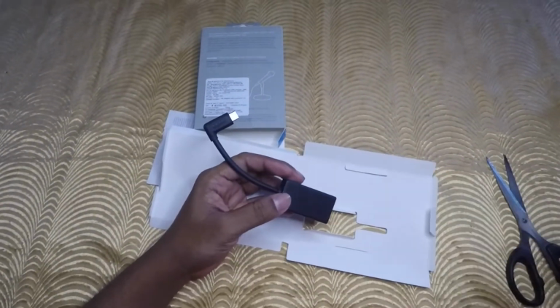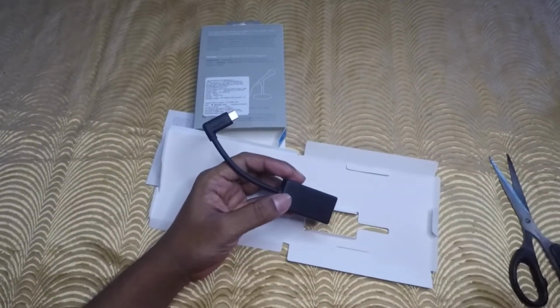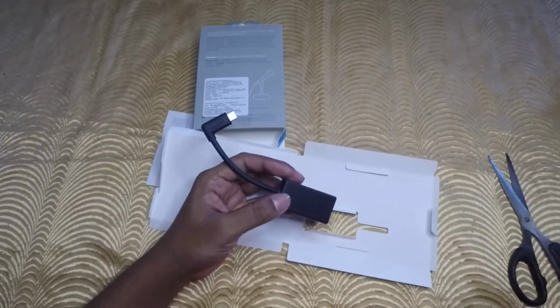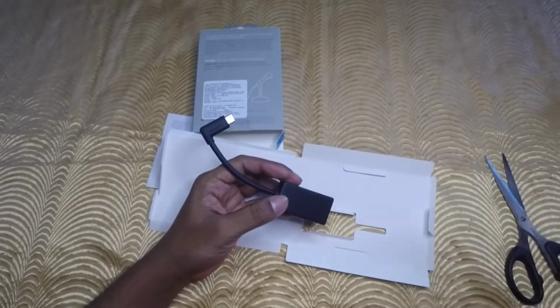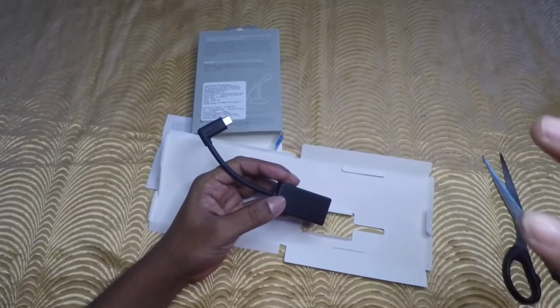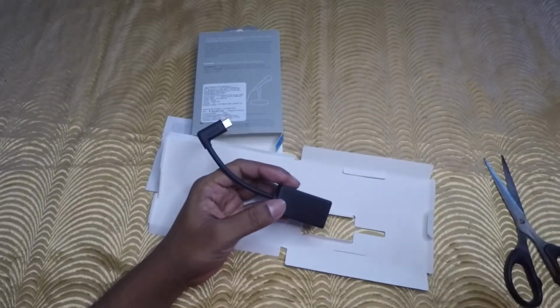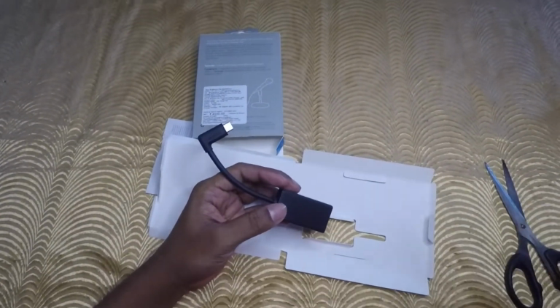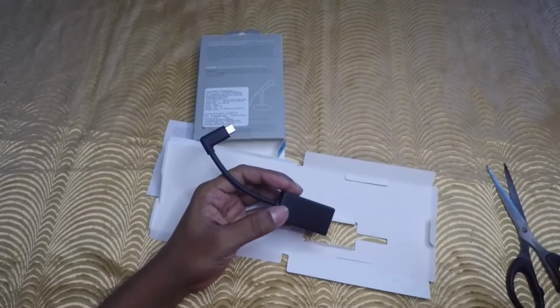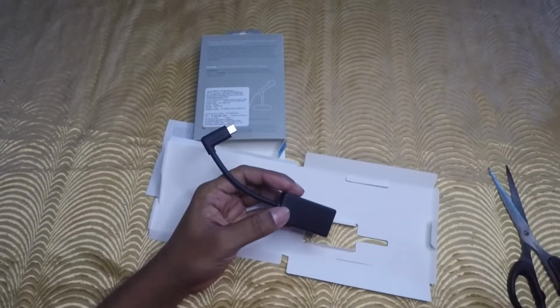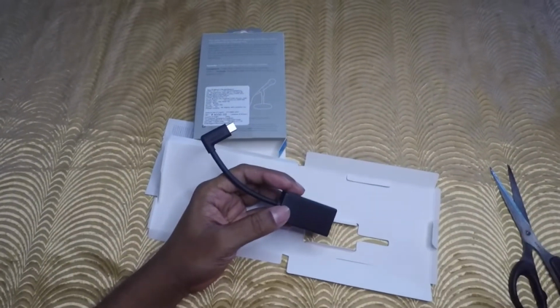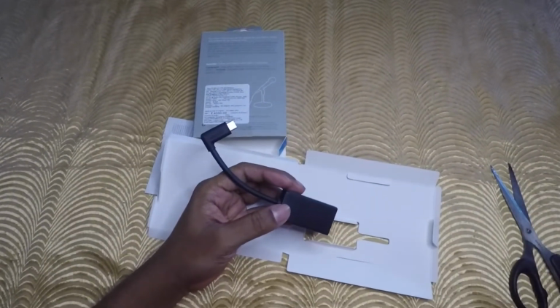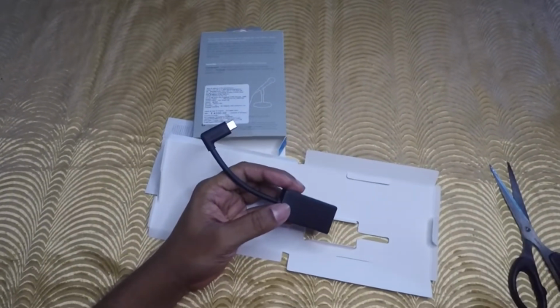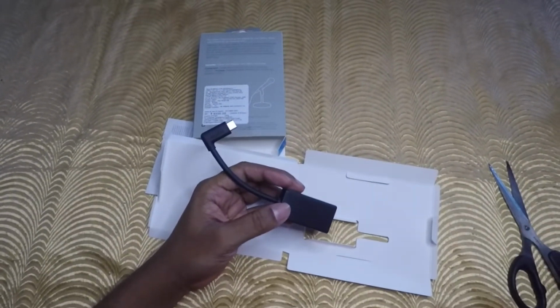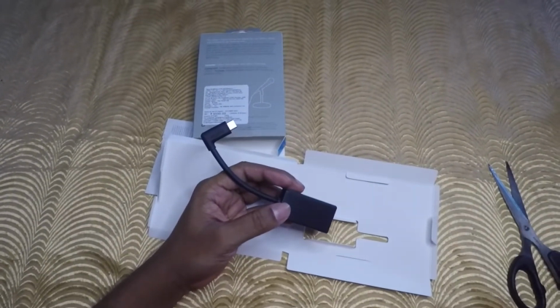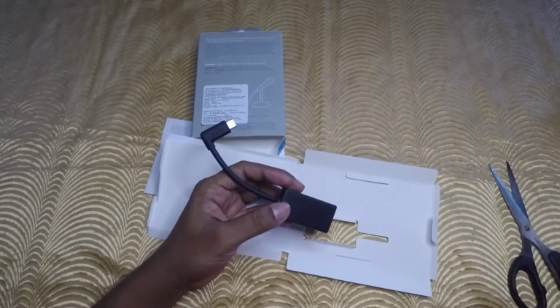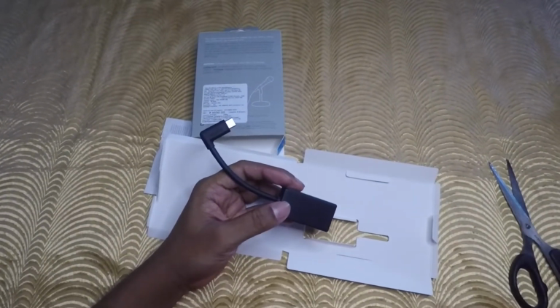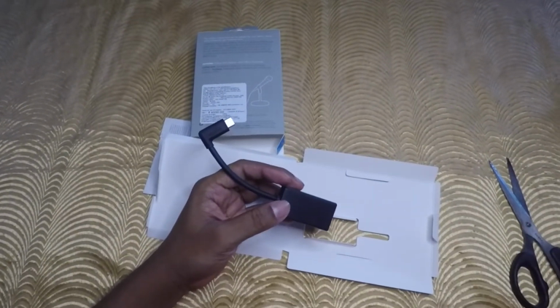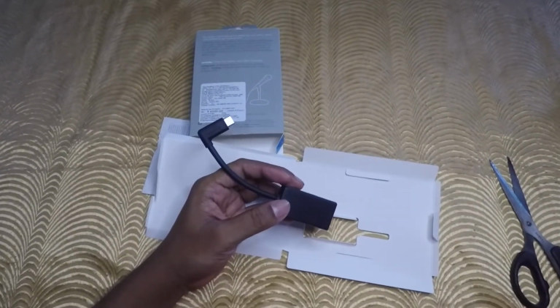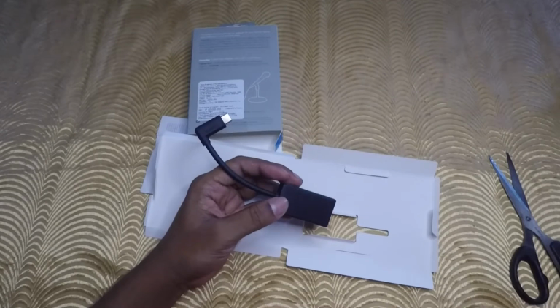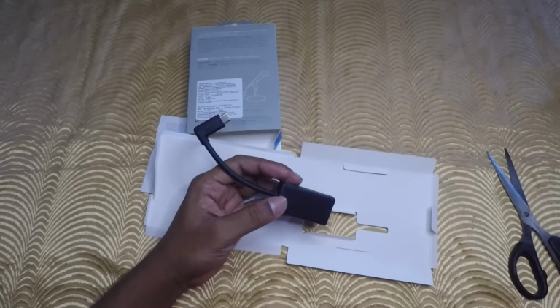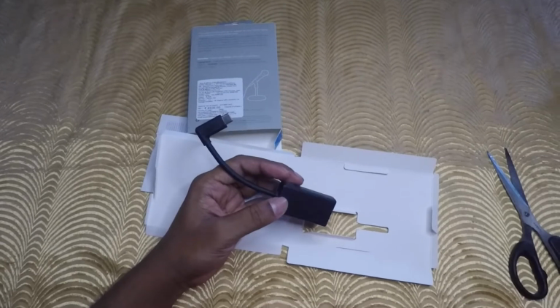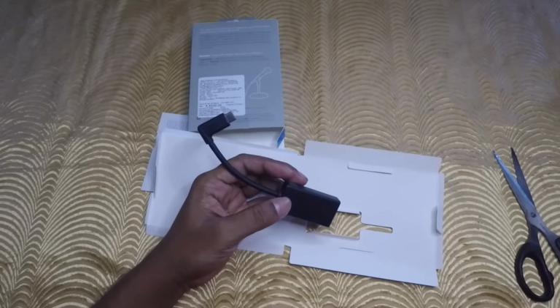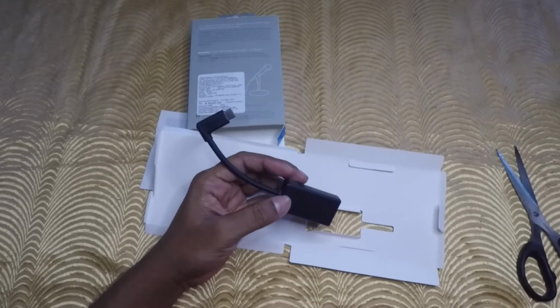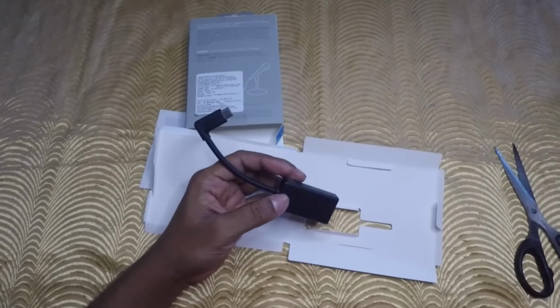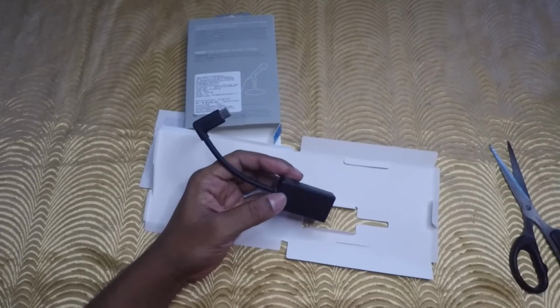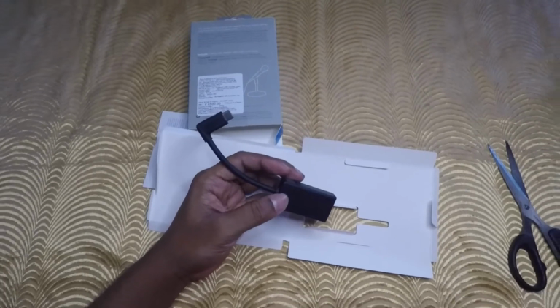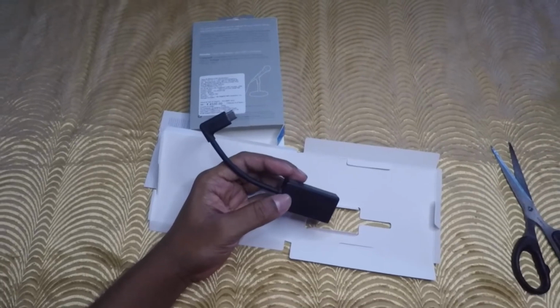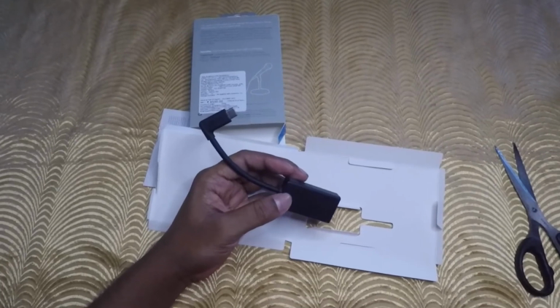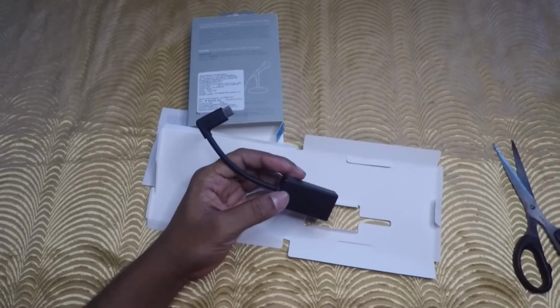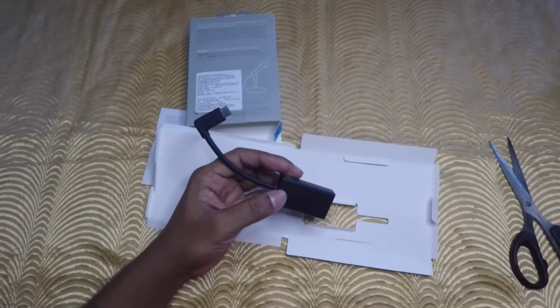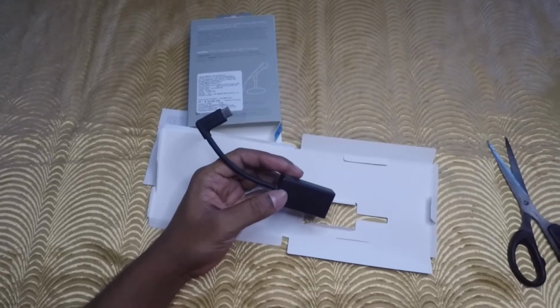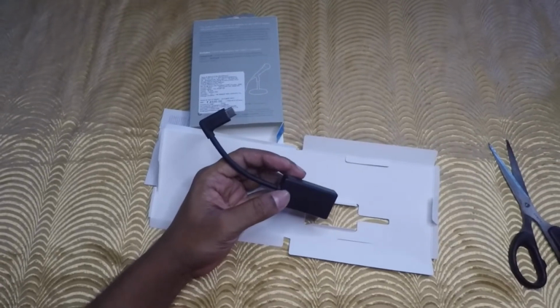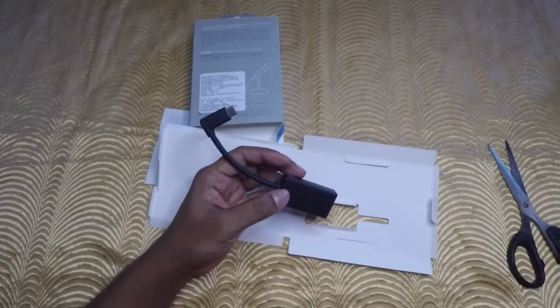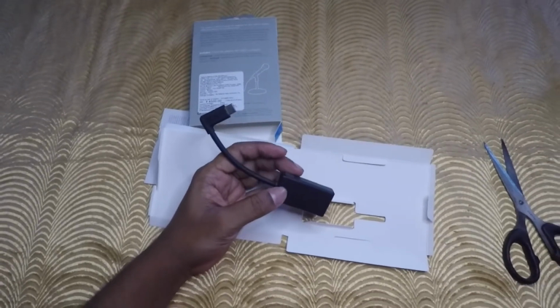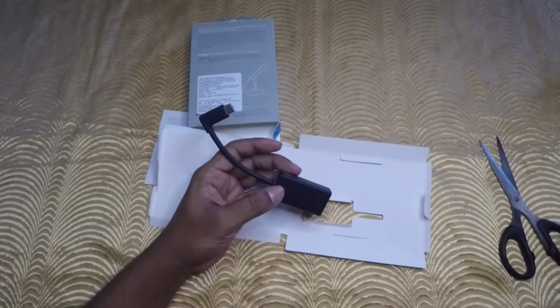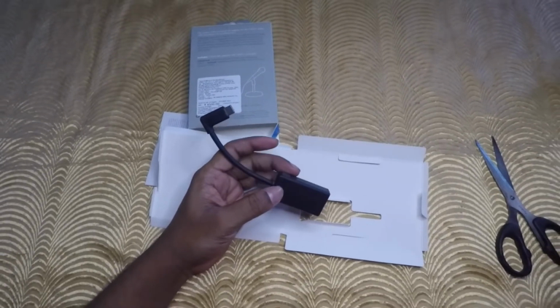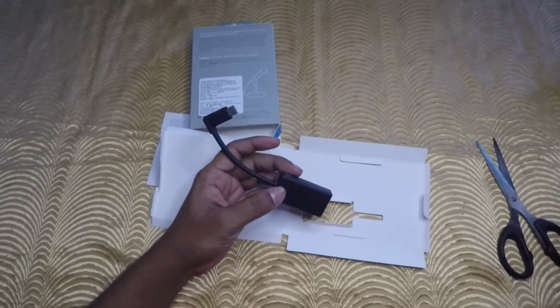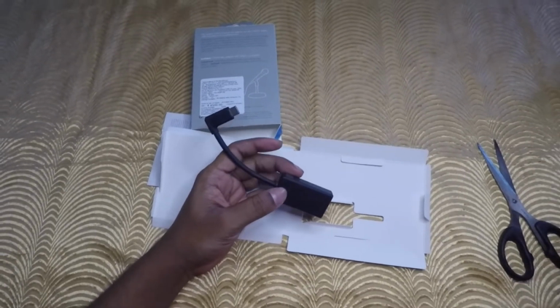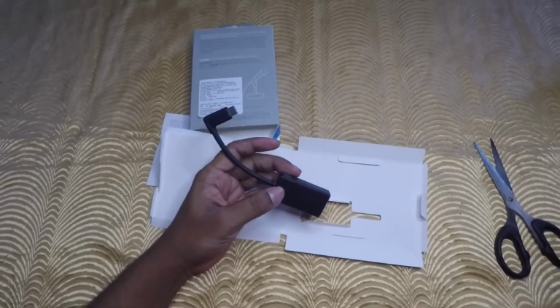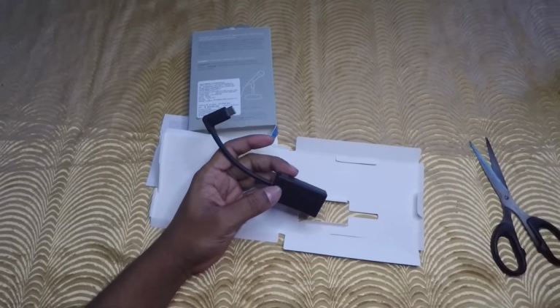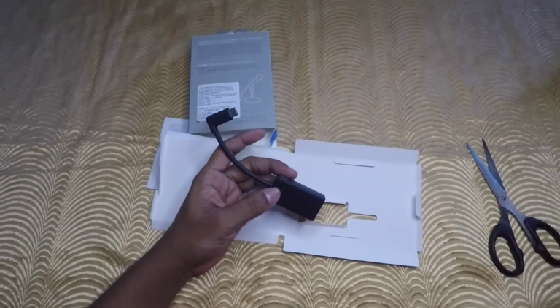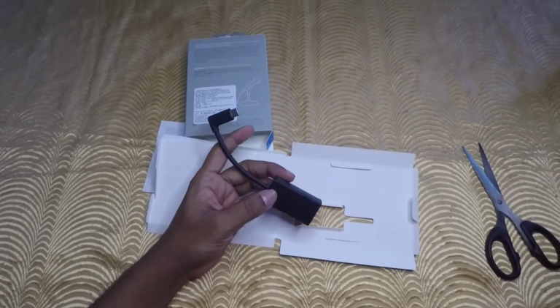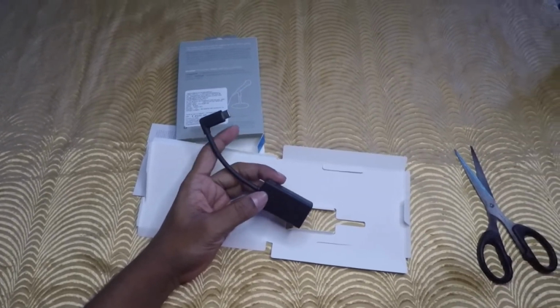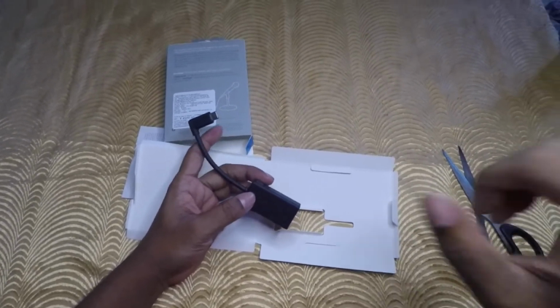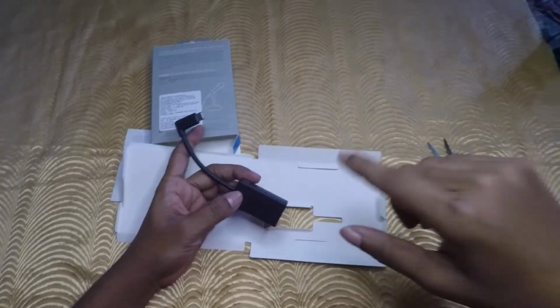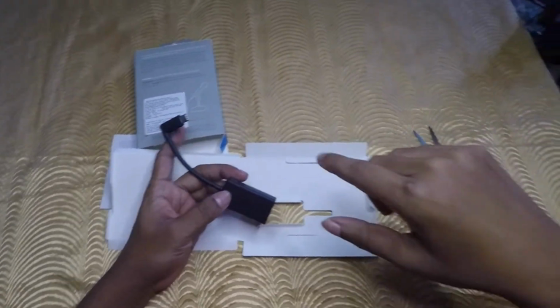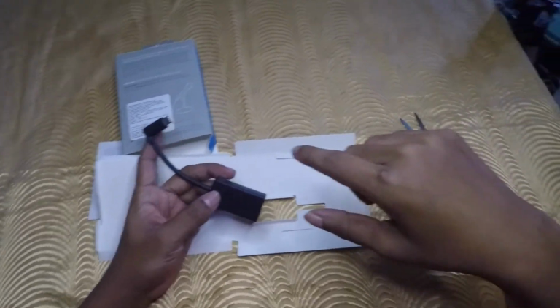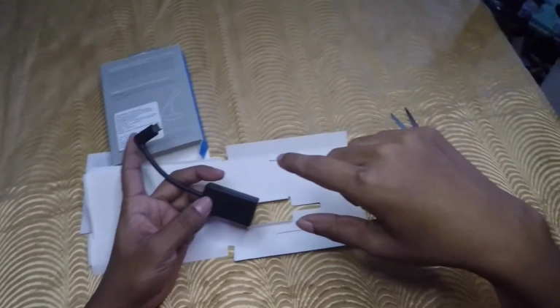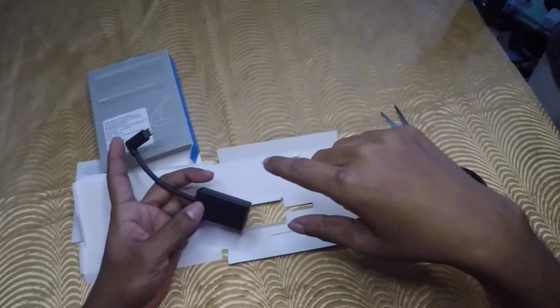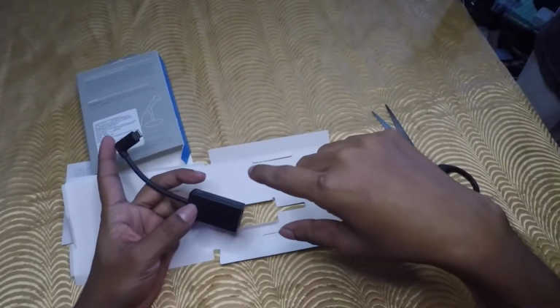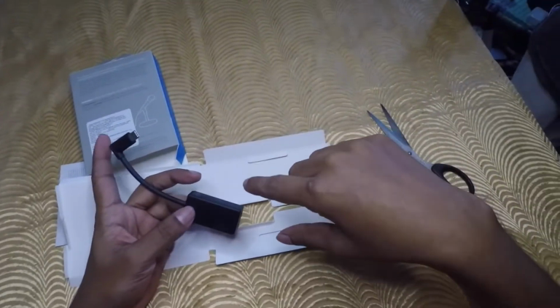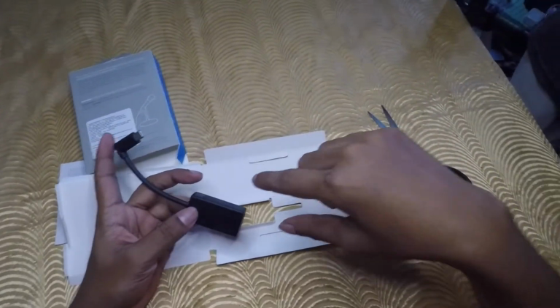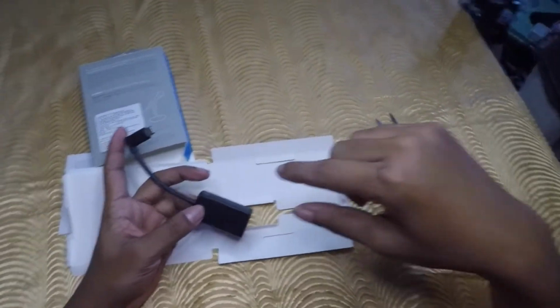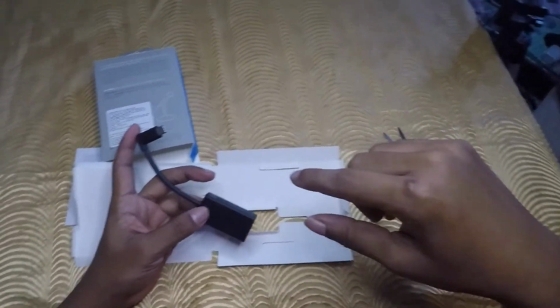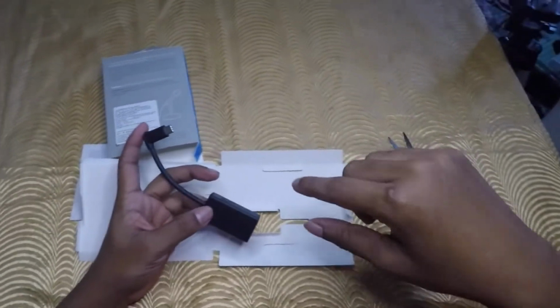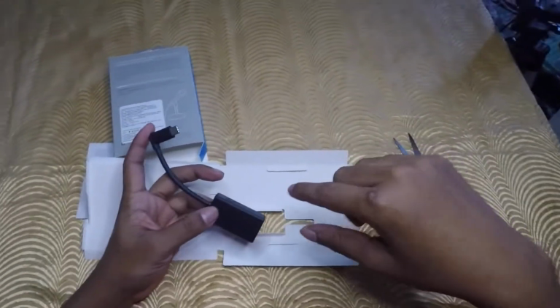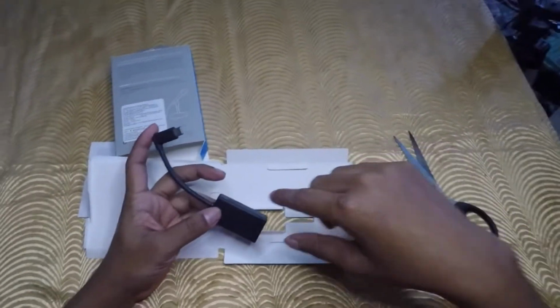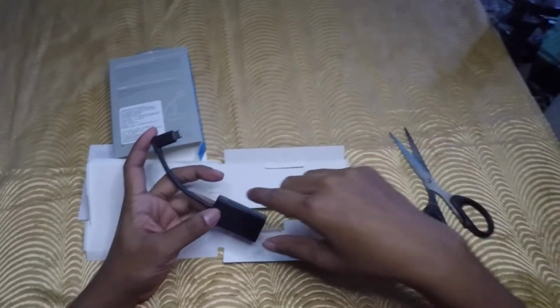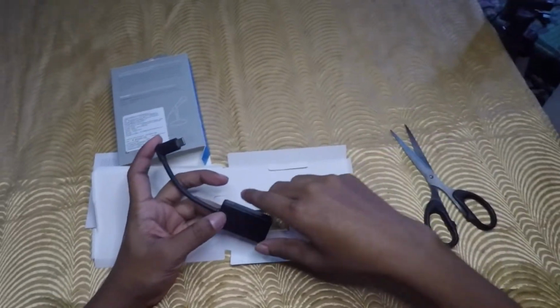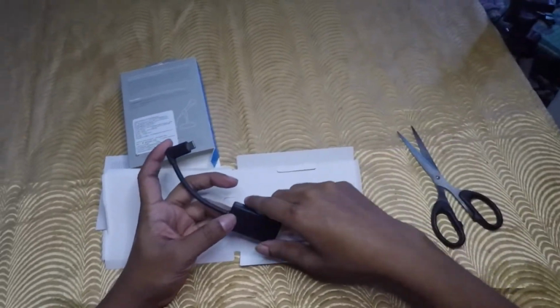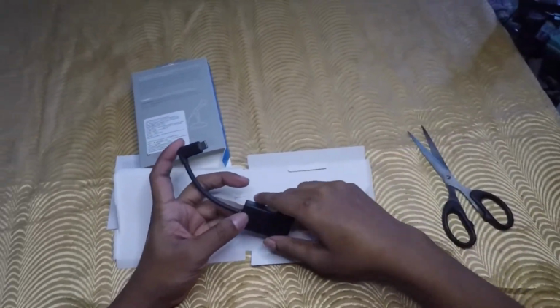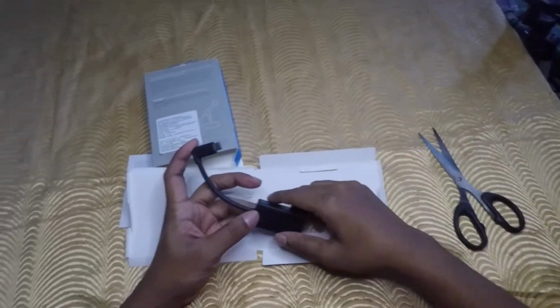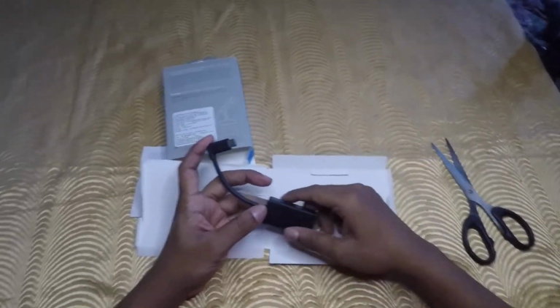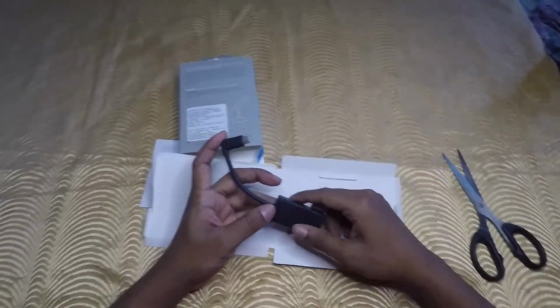So now what you are listening is normal GoPro audio. Now we will connect it to my mic.